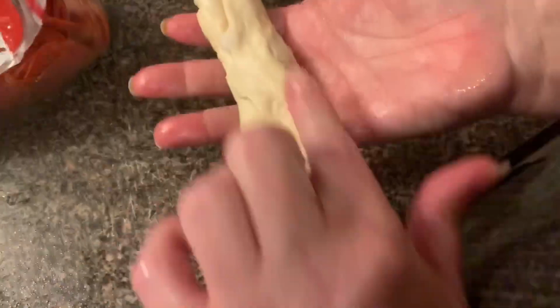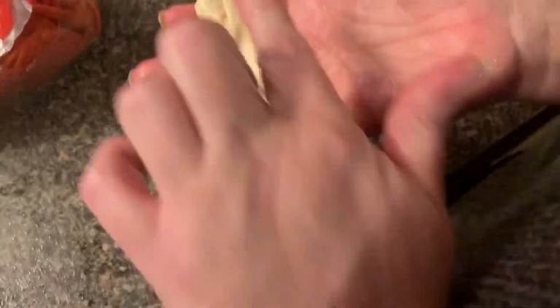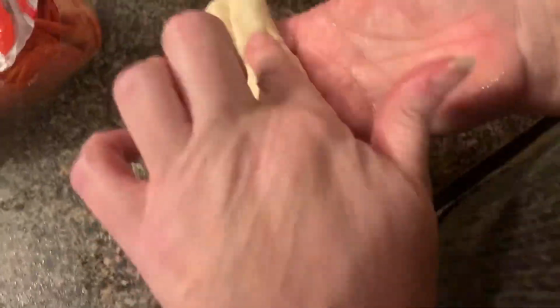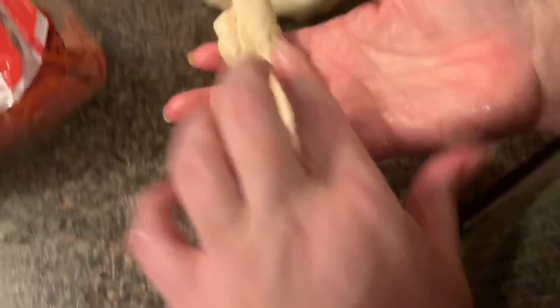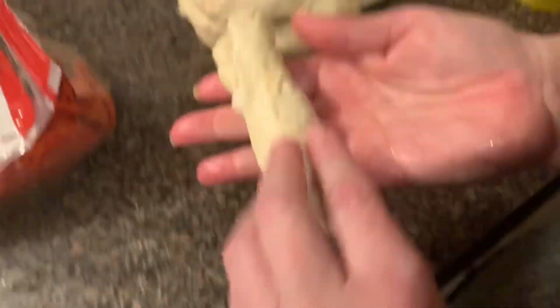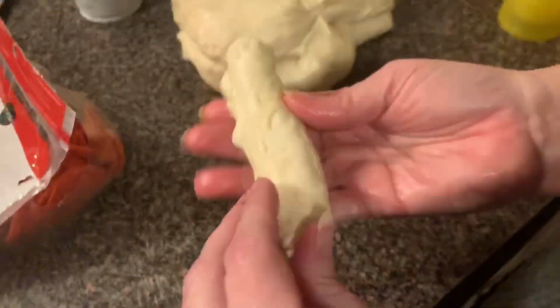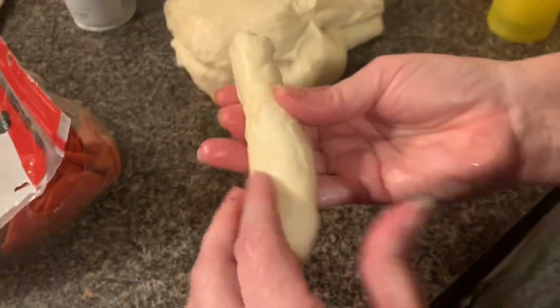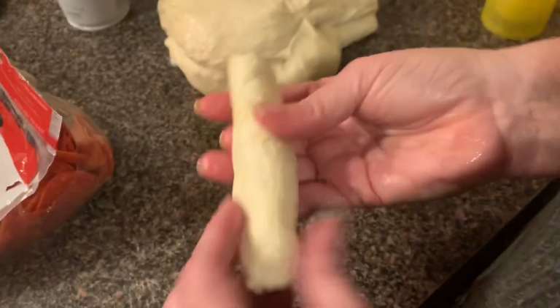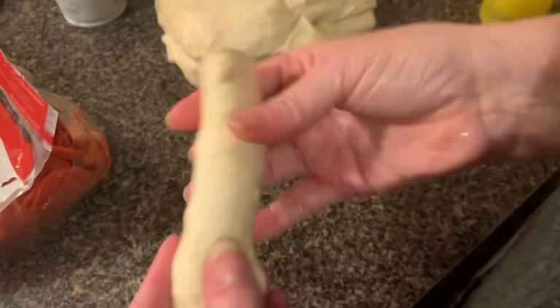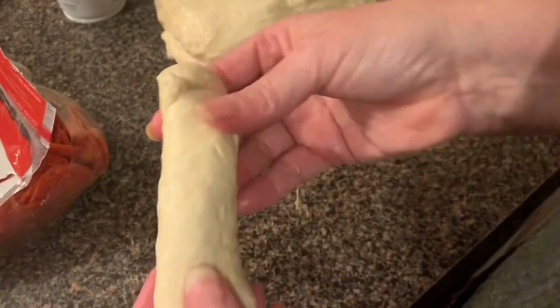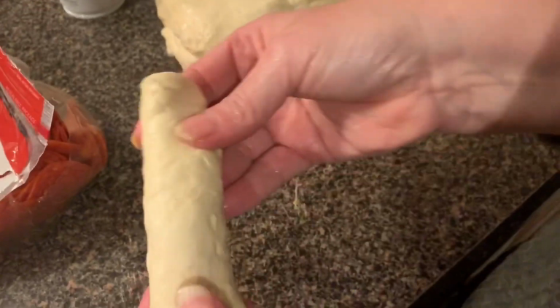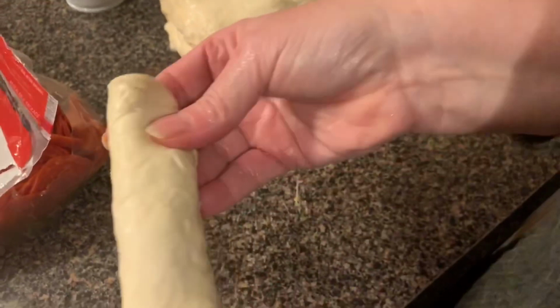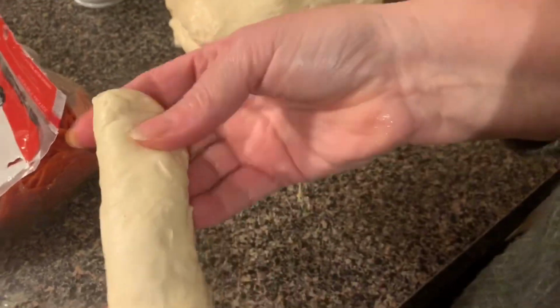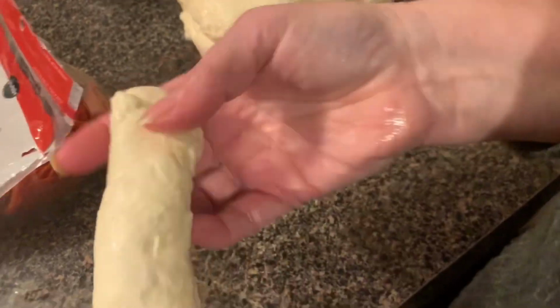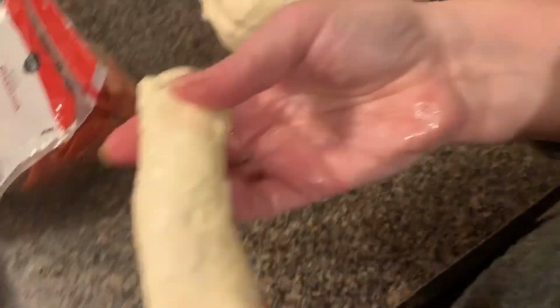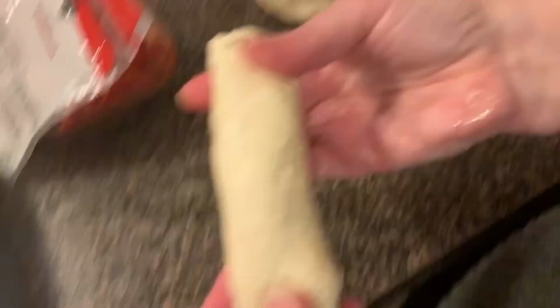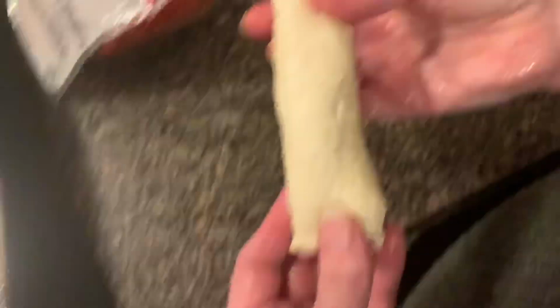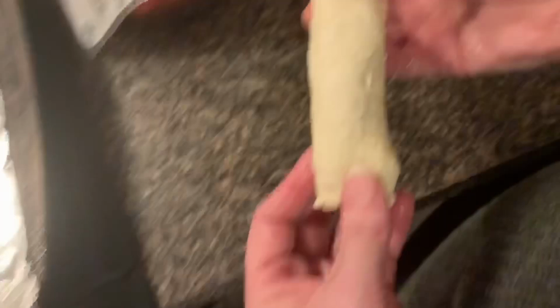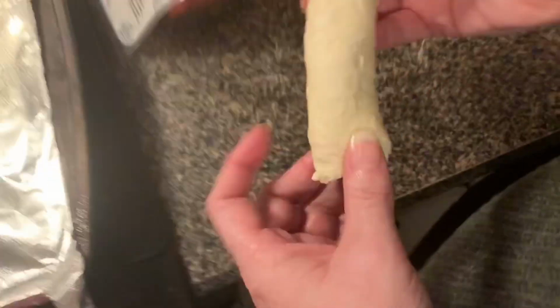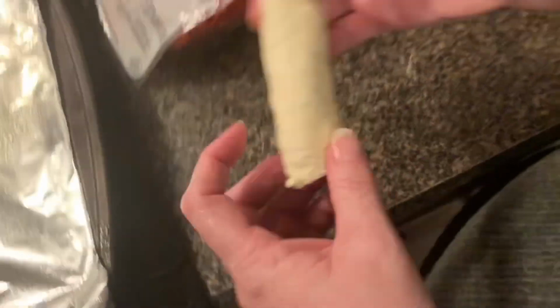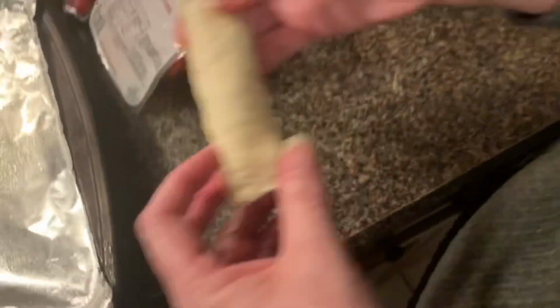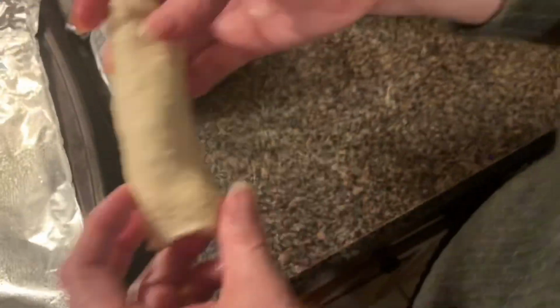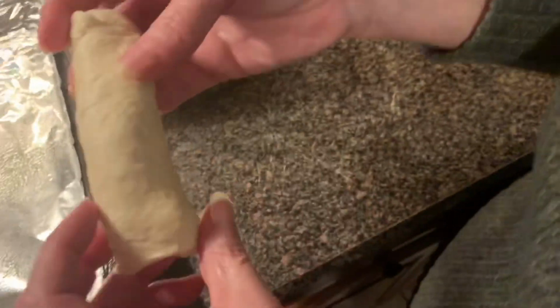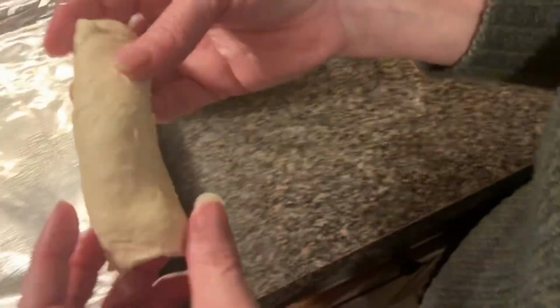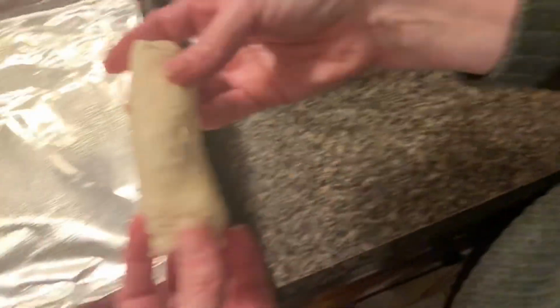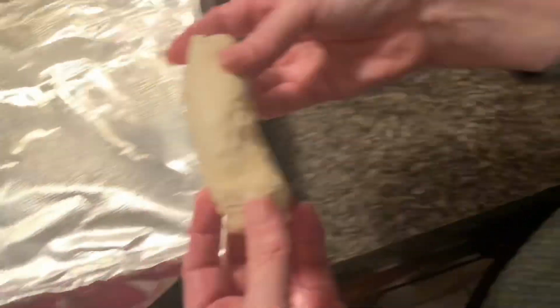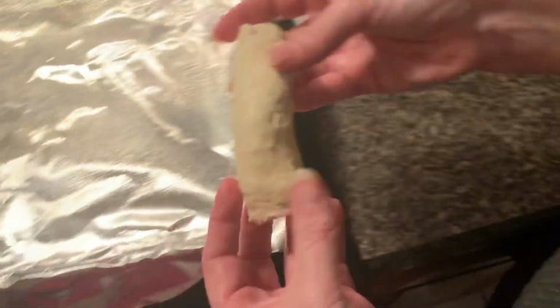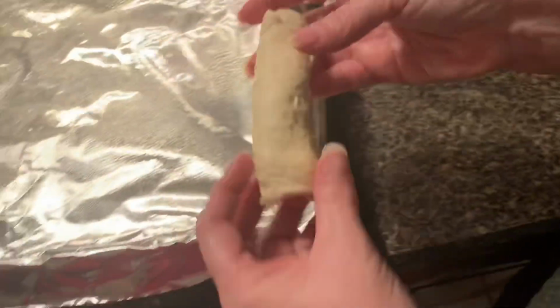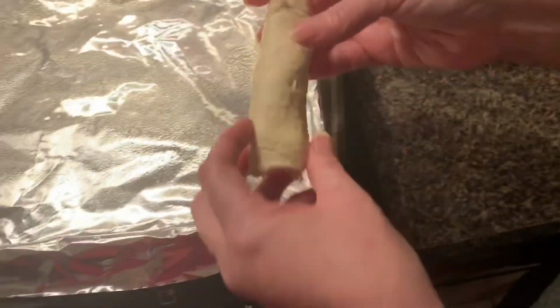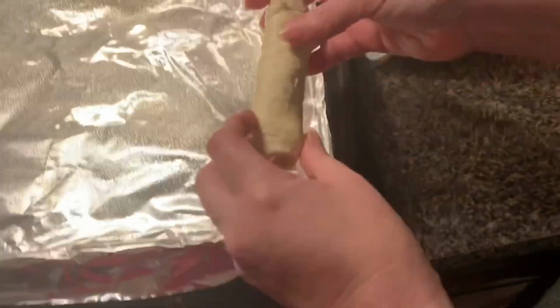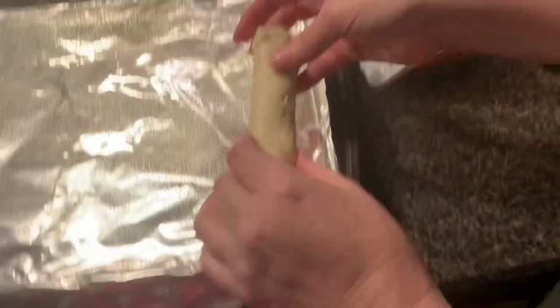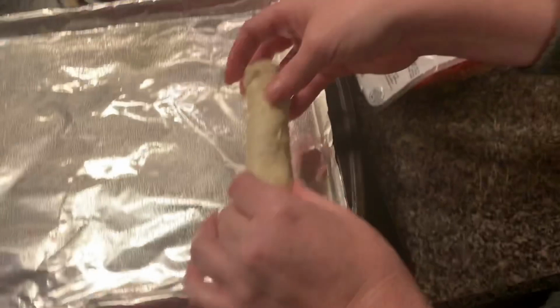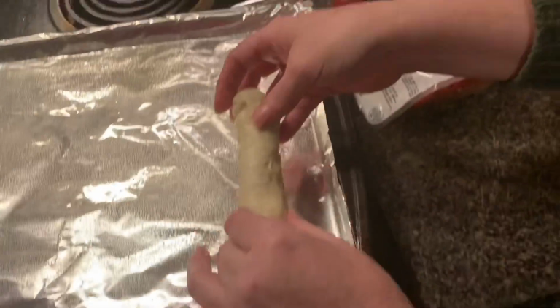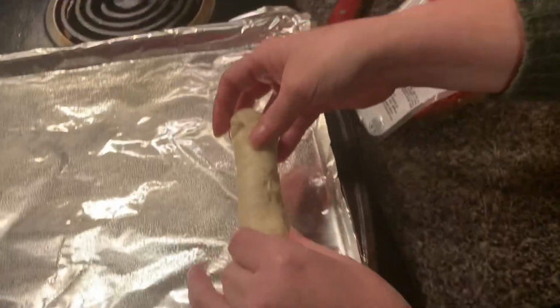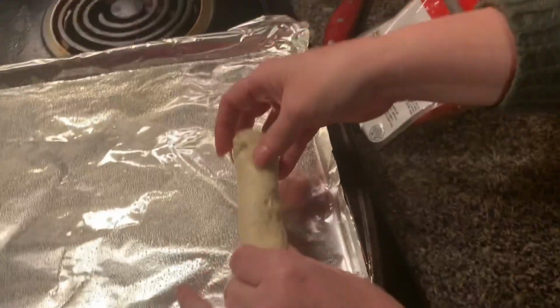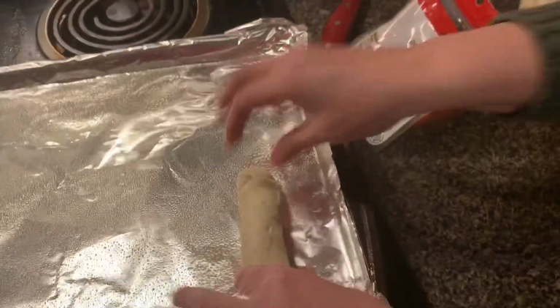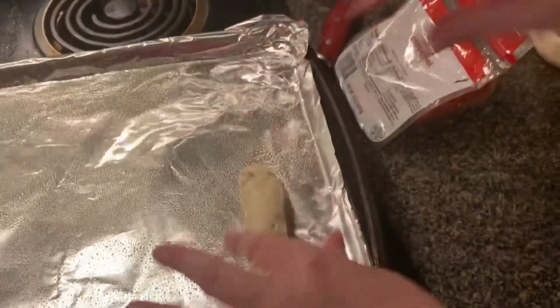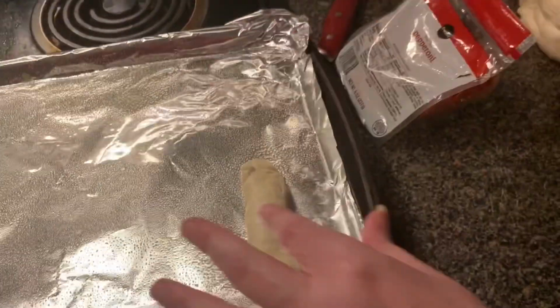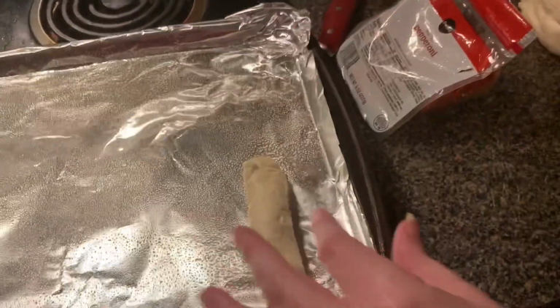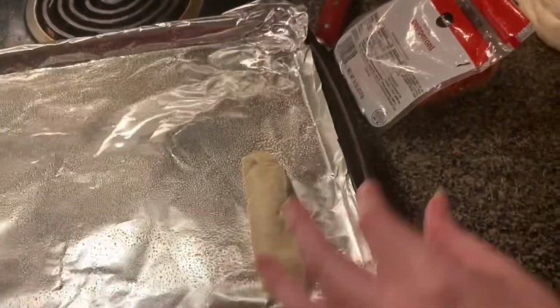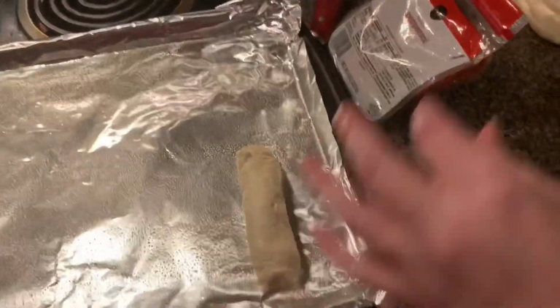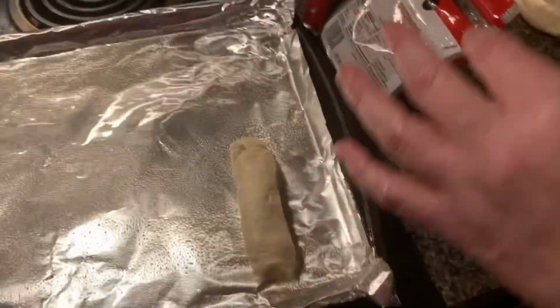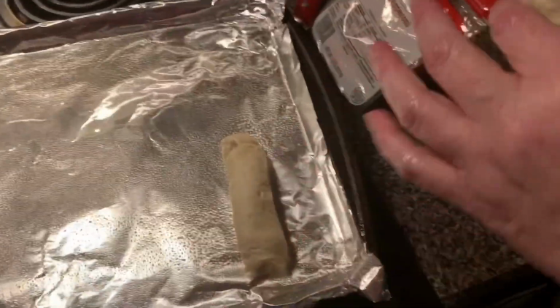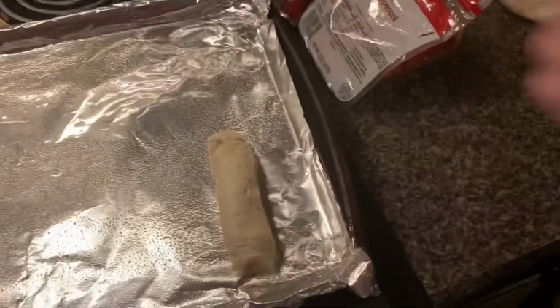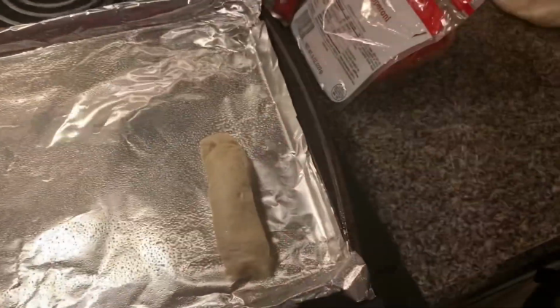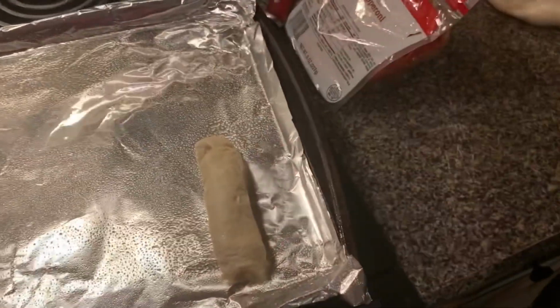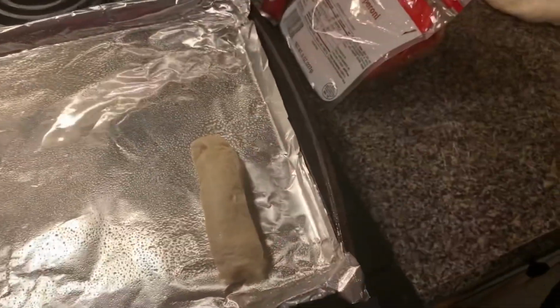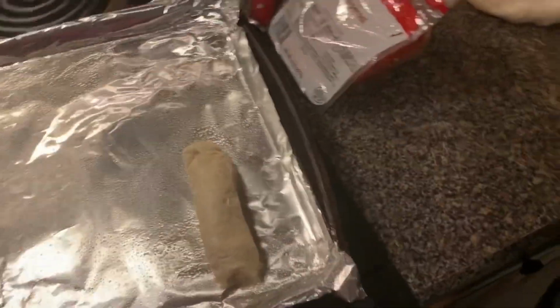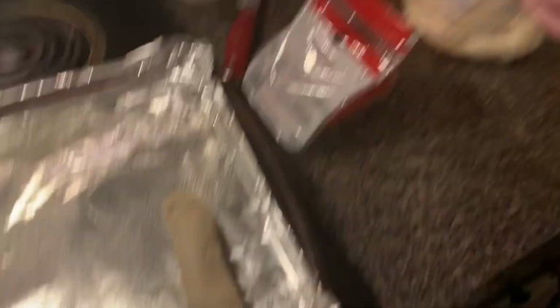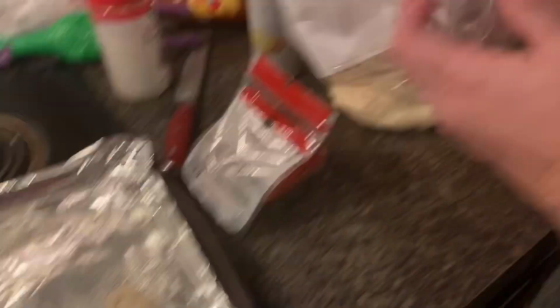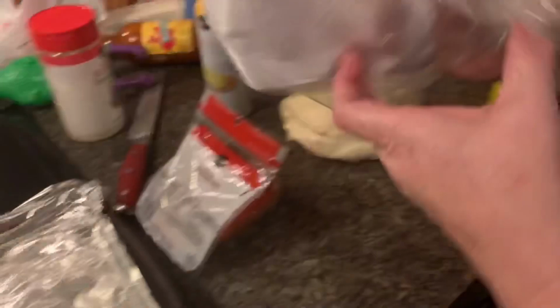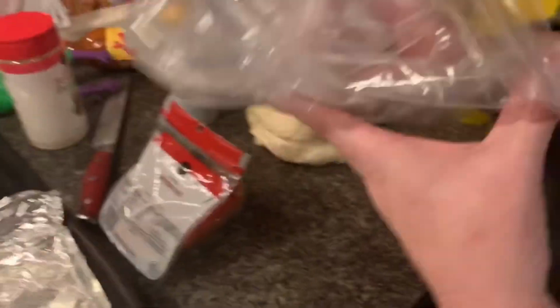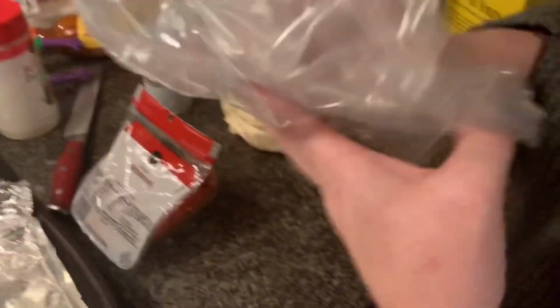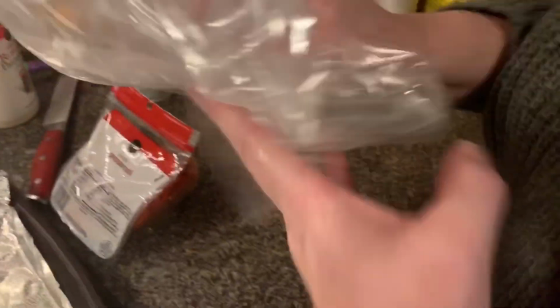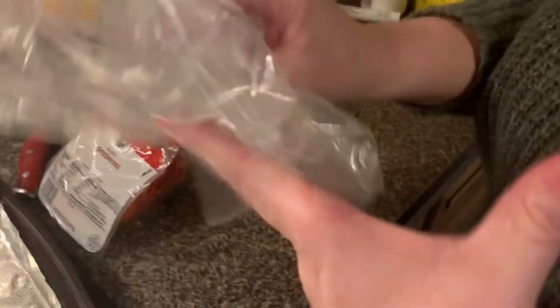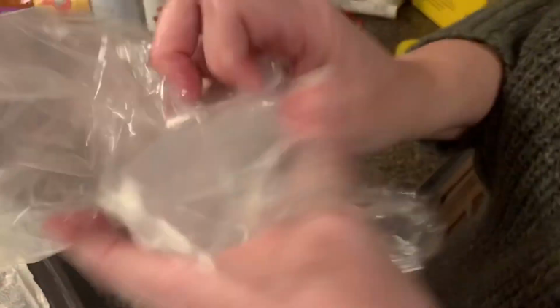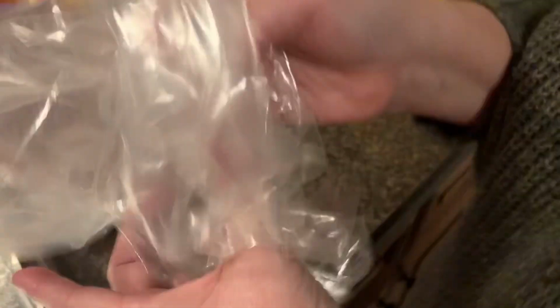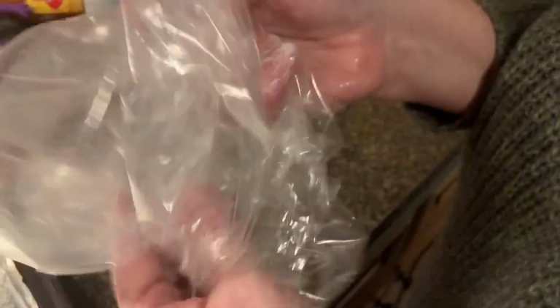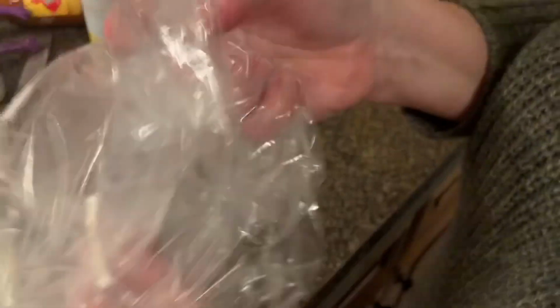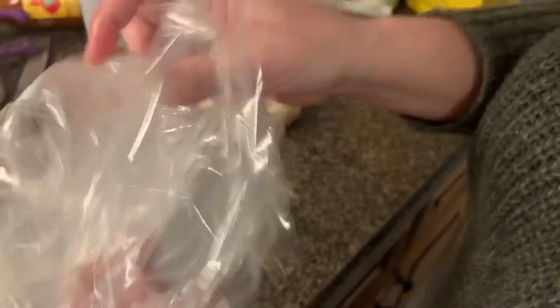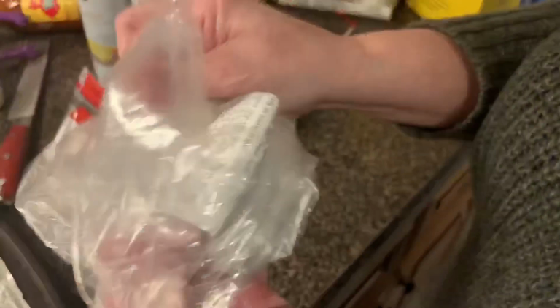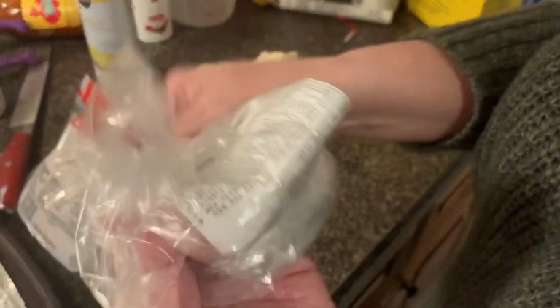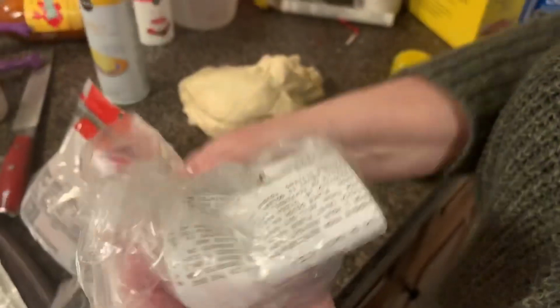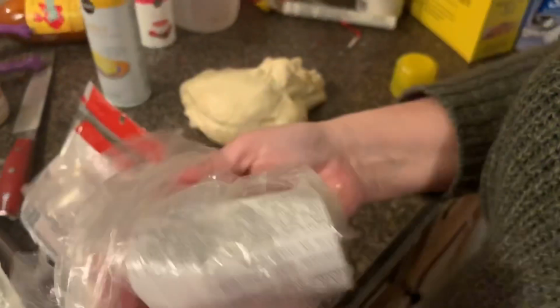So we're going to wrap up a bunch of these and then bake them in the oven according to the directions of the bread dough.